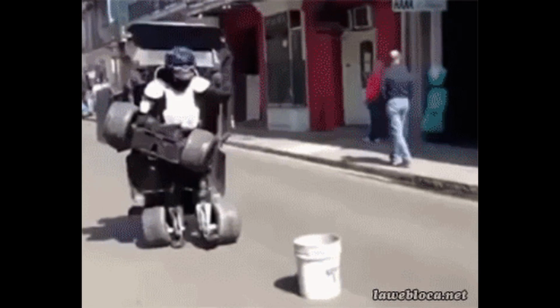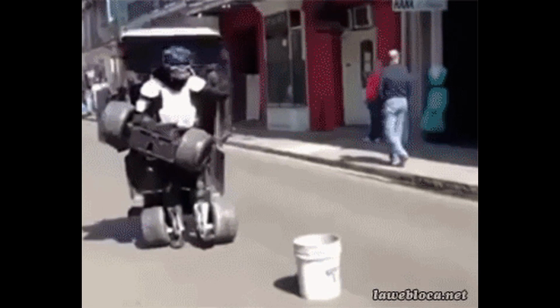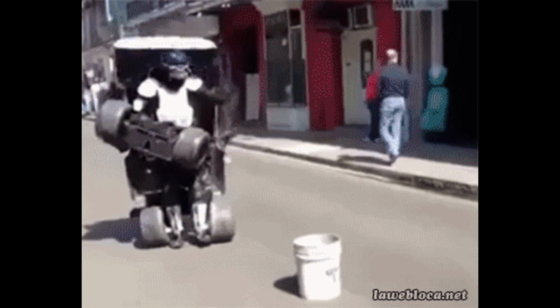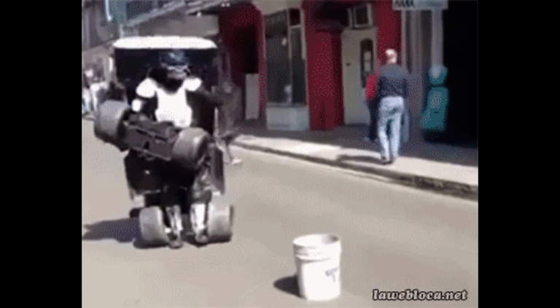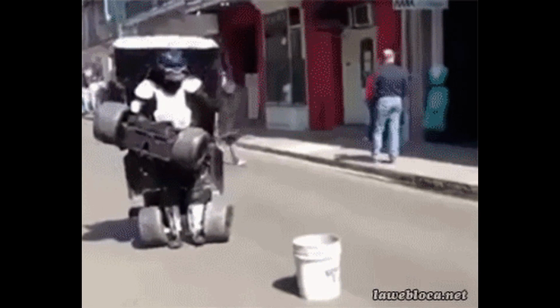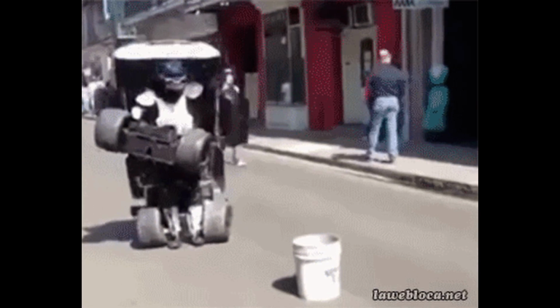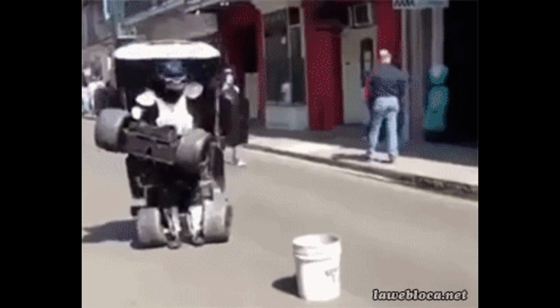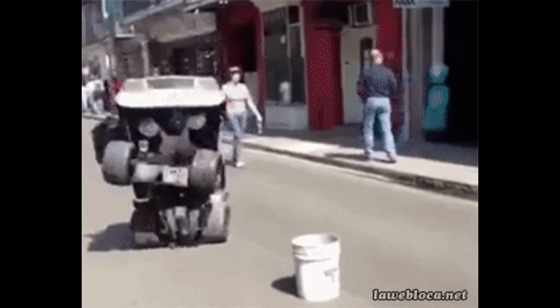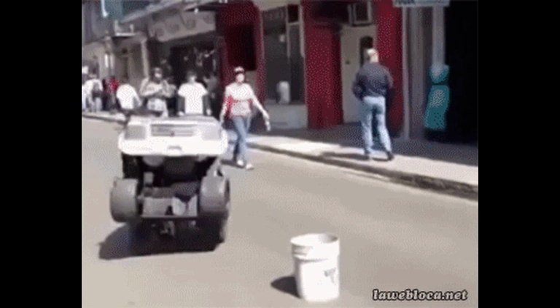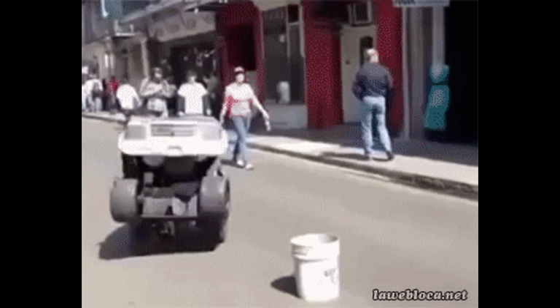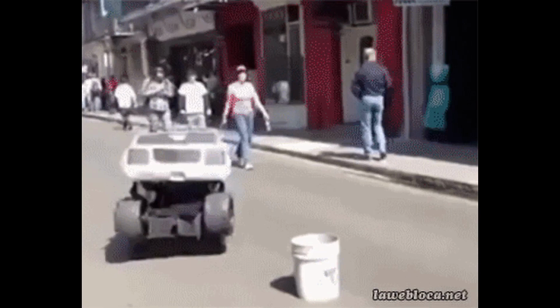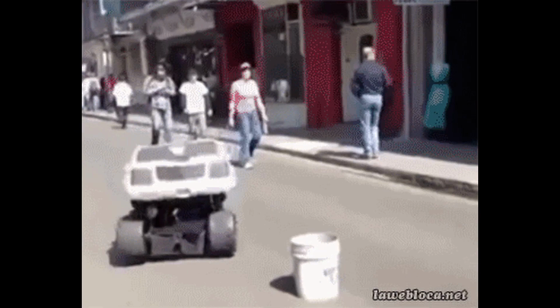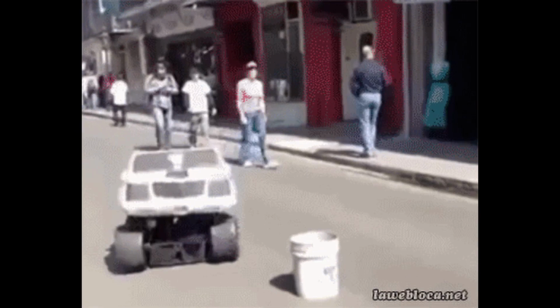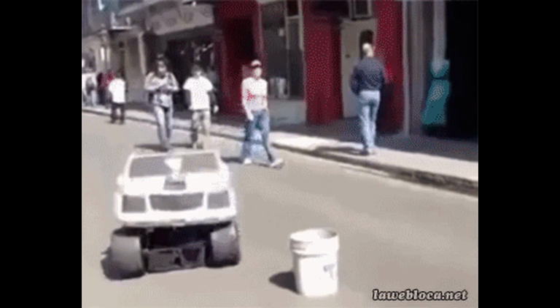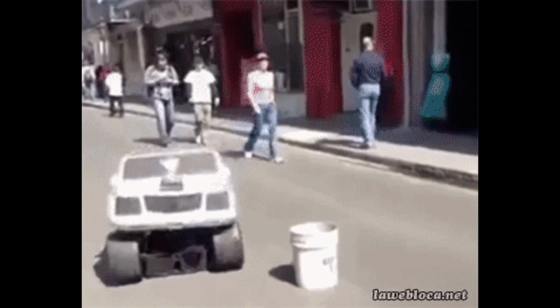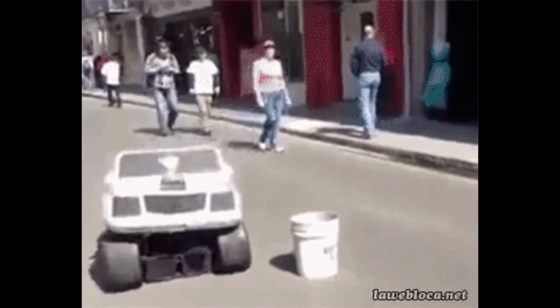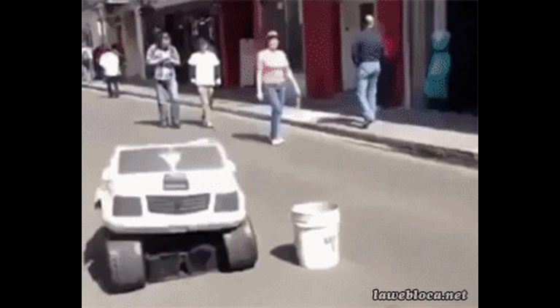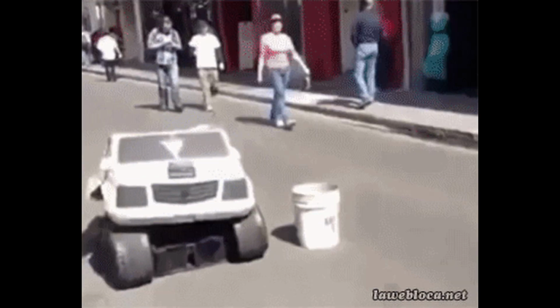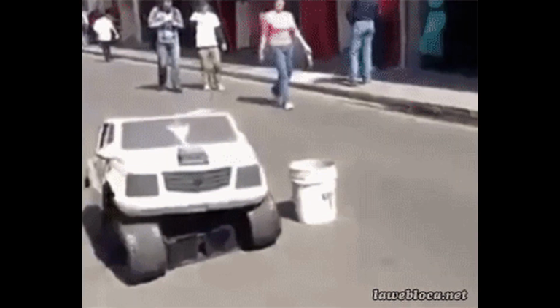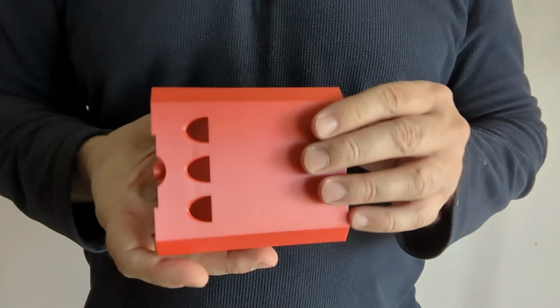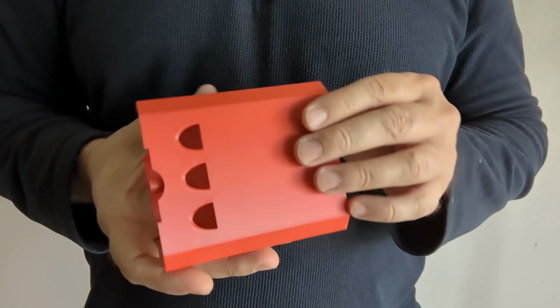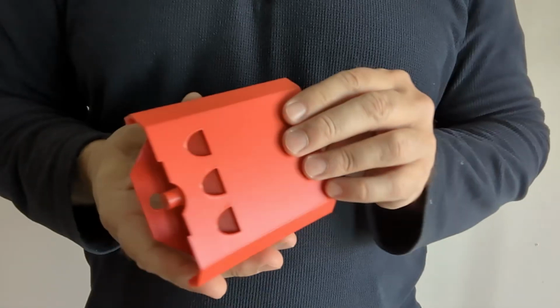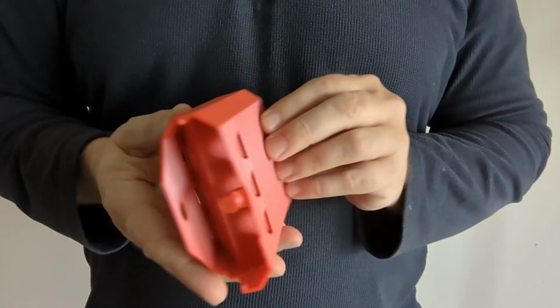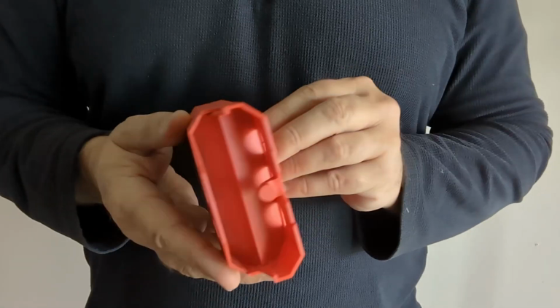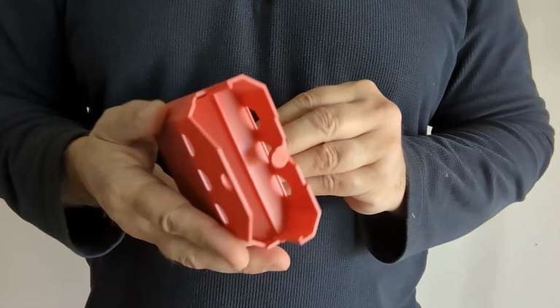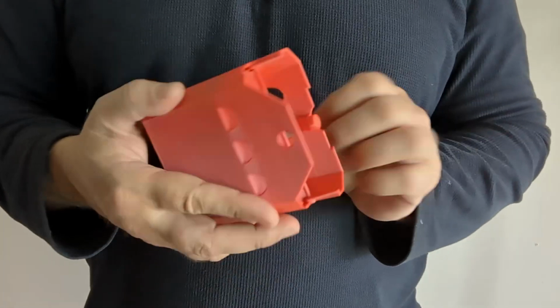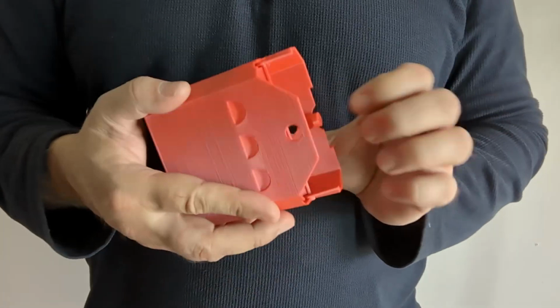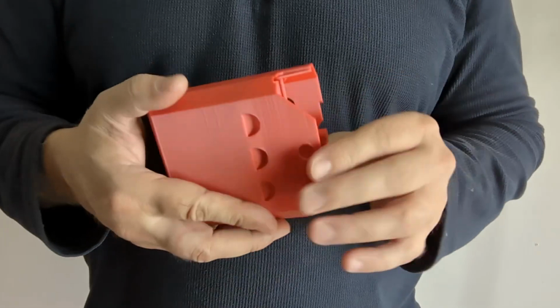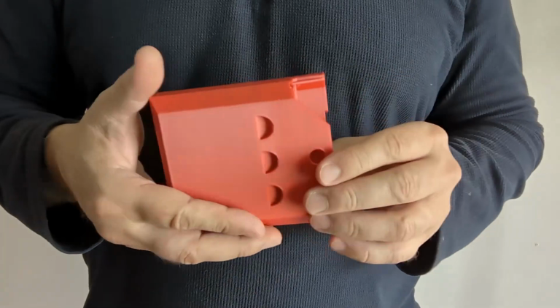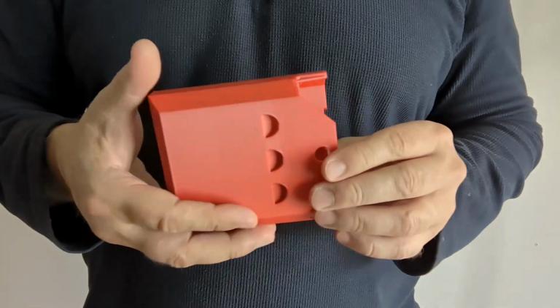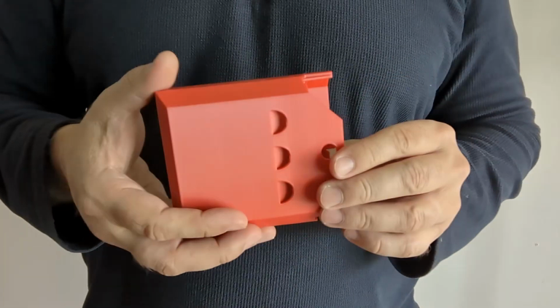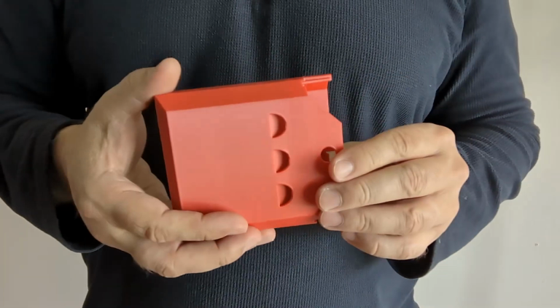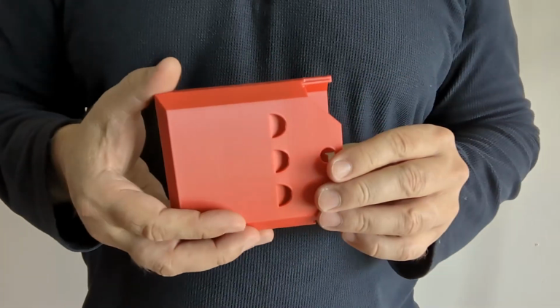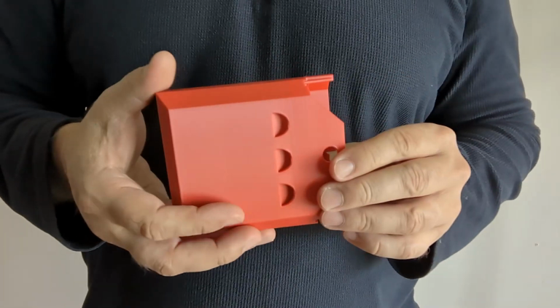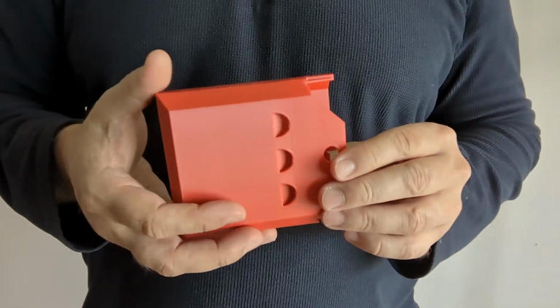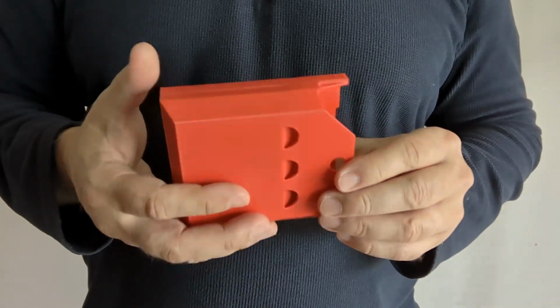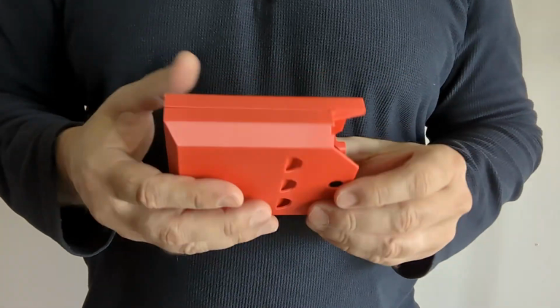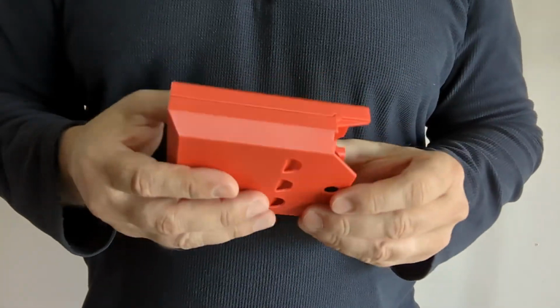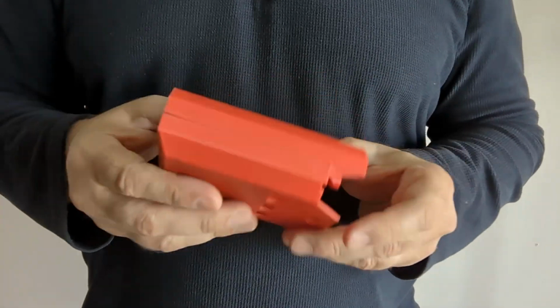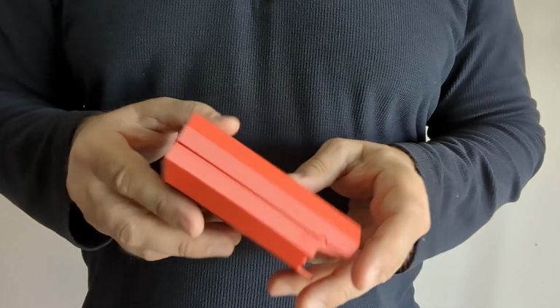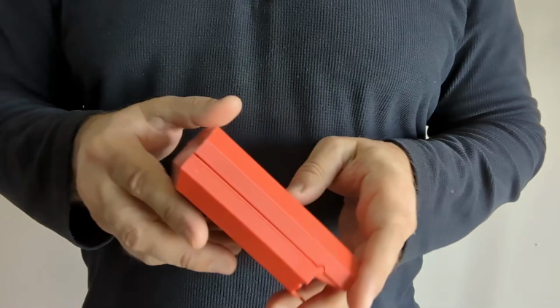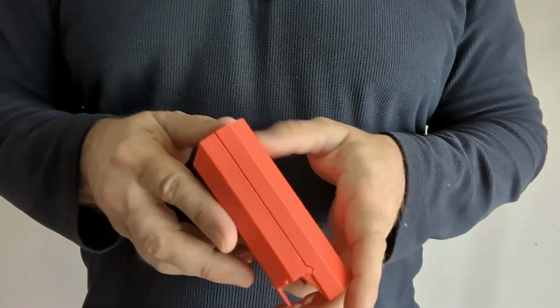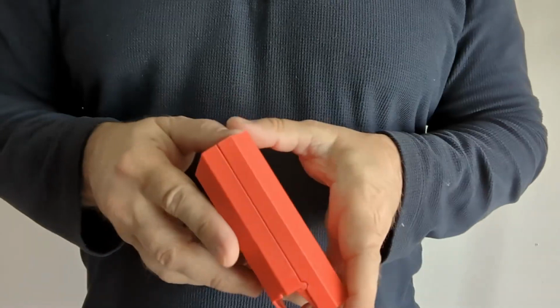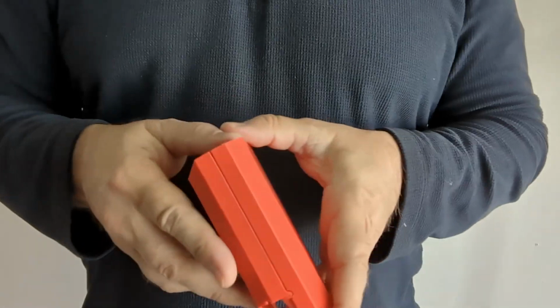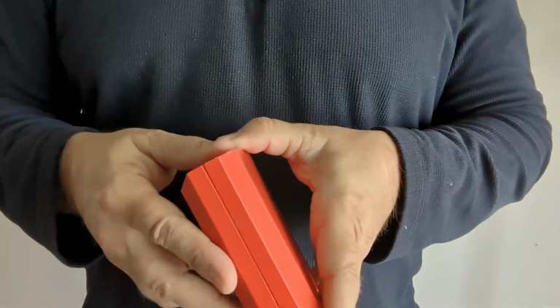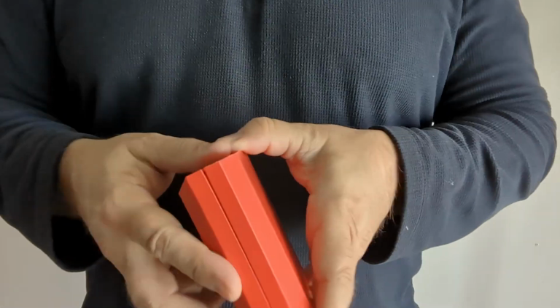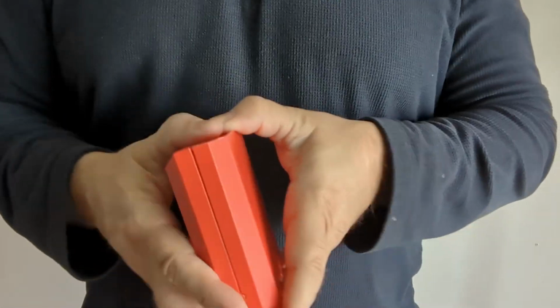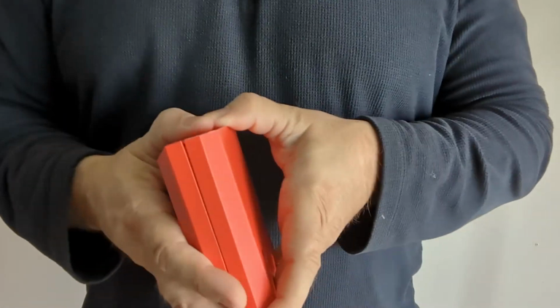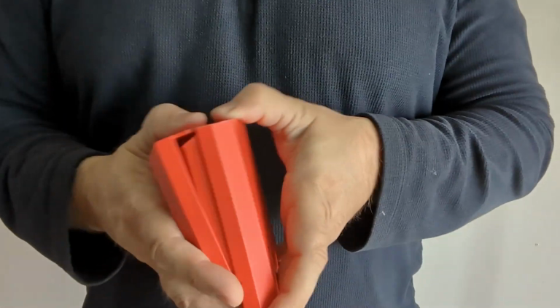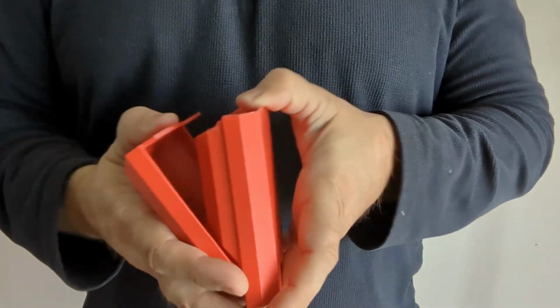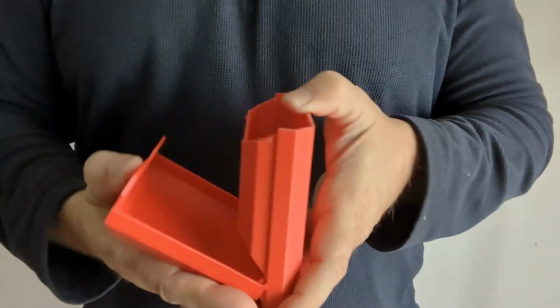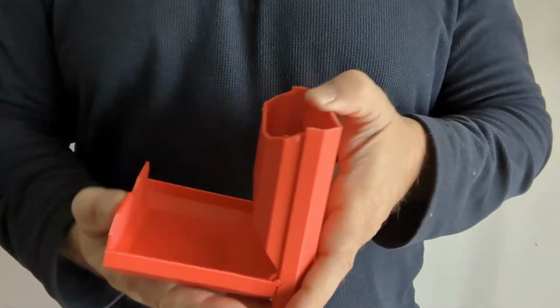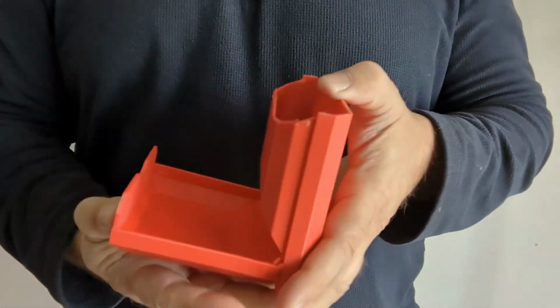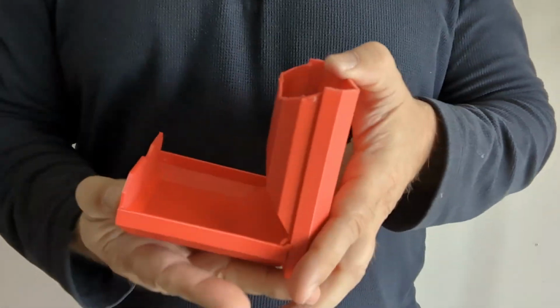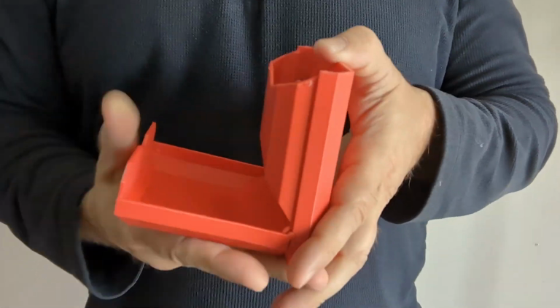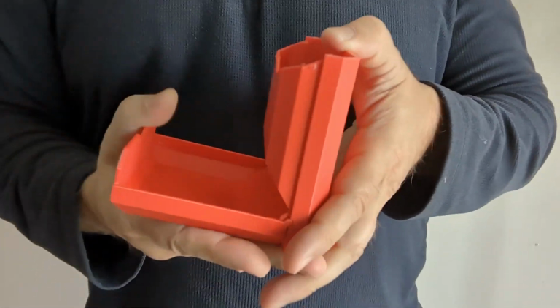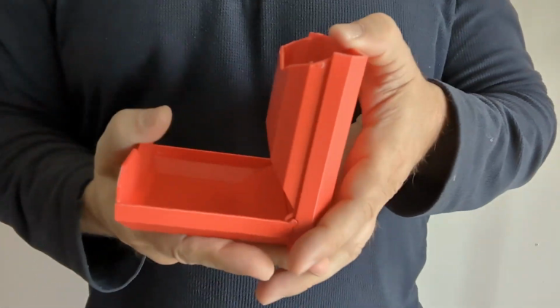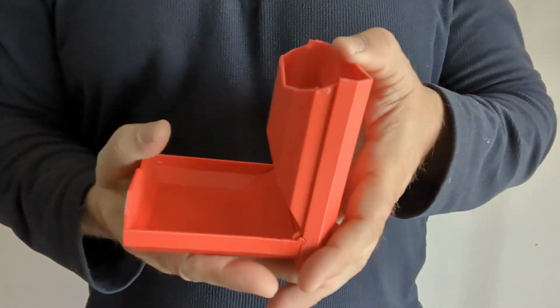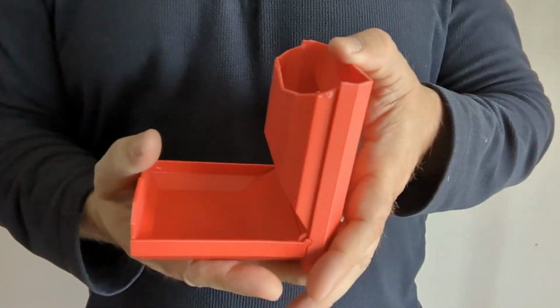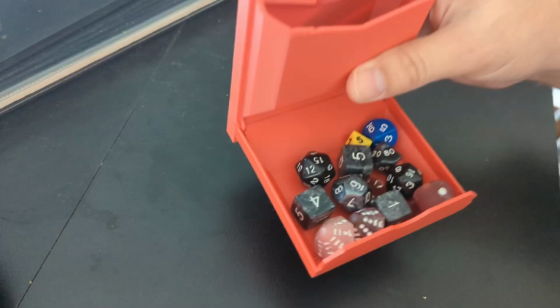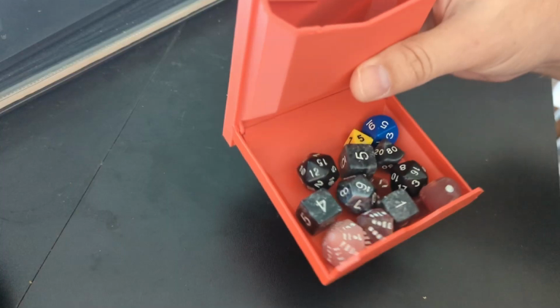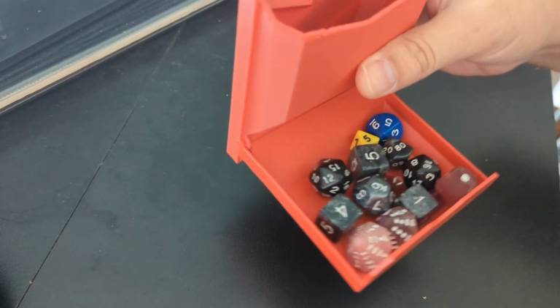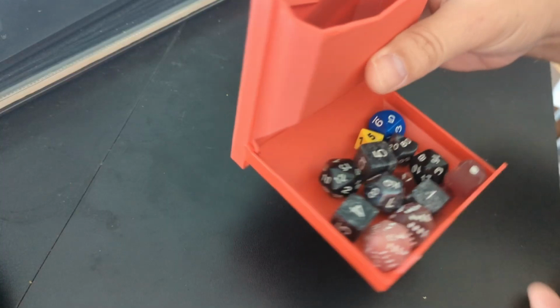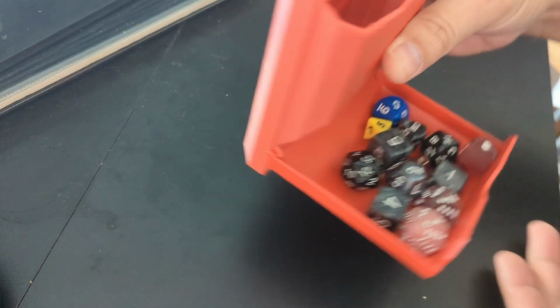It's like a transformer, but for dice. One moment it's a sleek case, the next it's a fully functional dice tower.